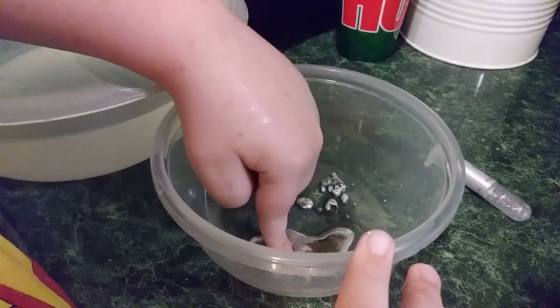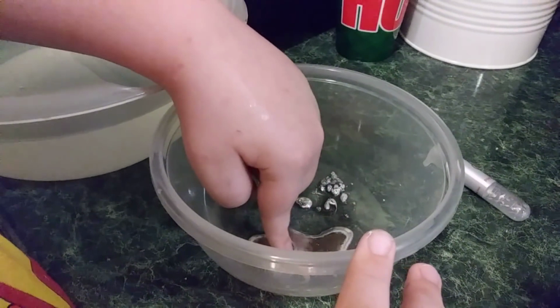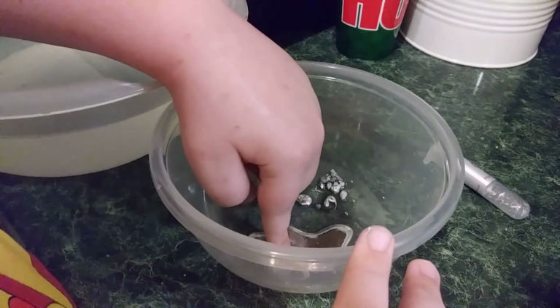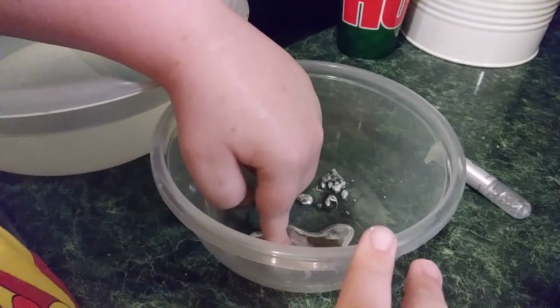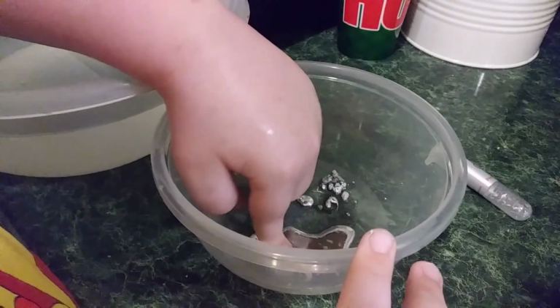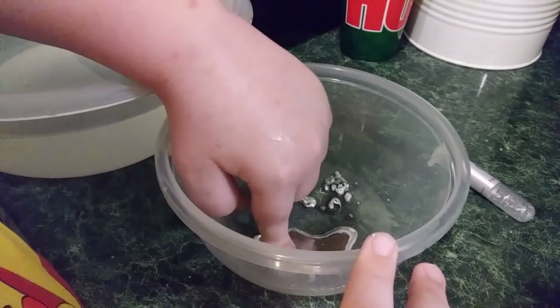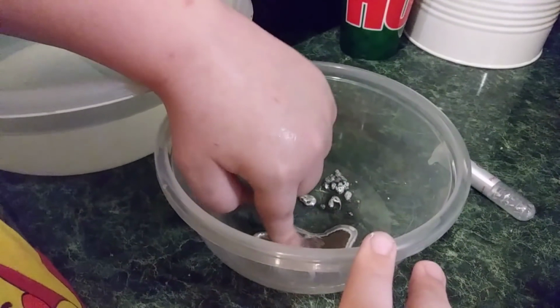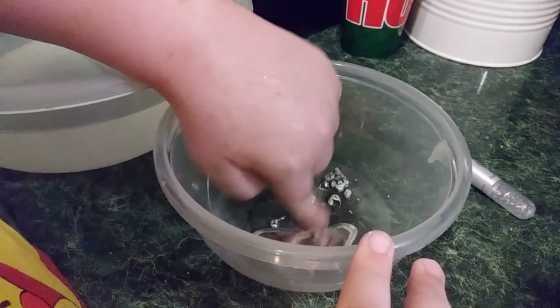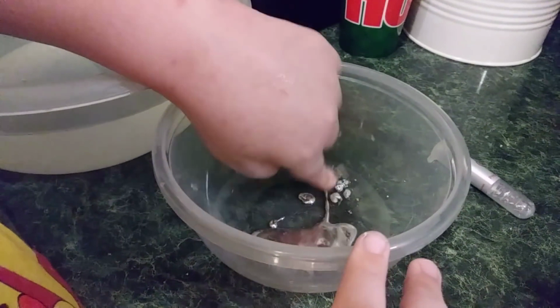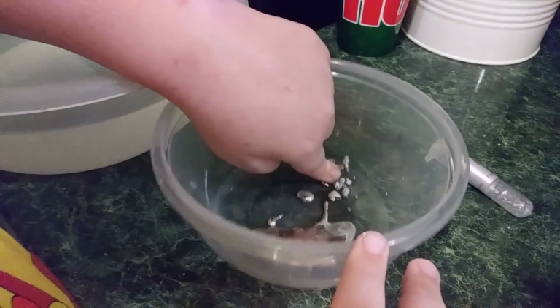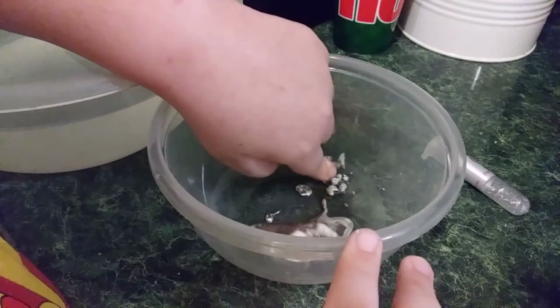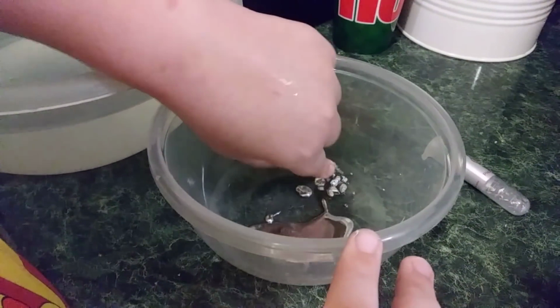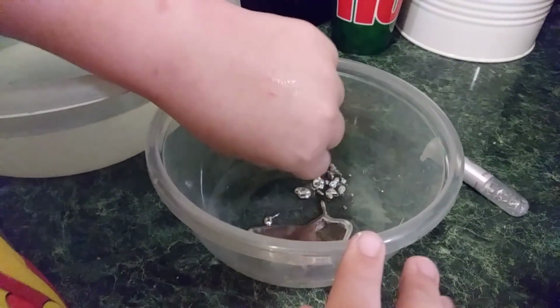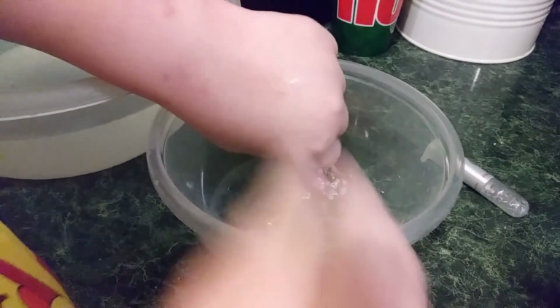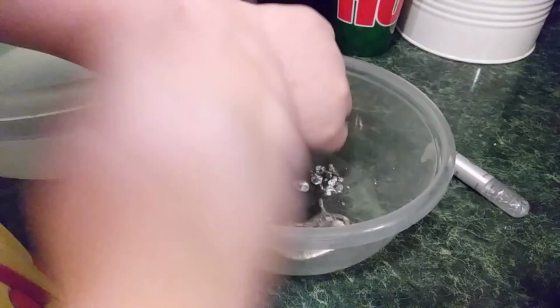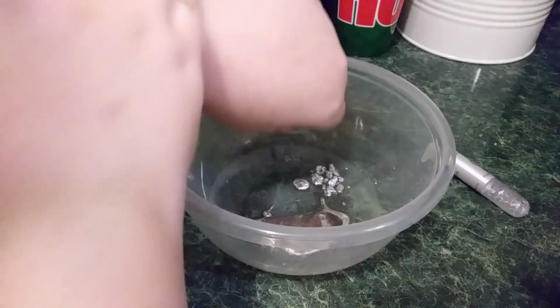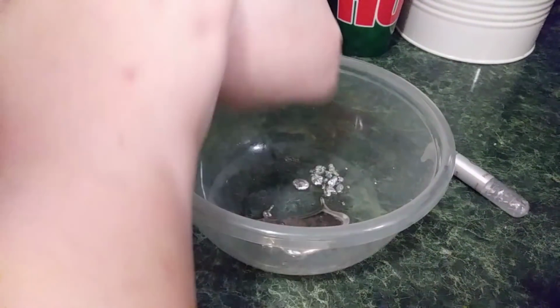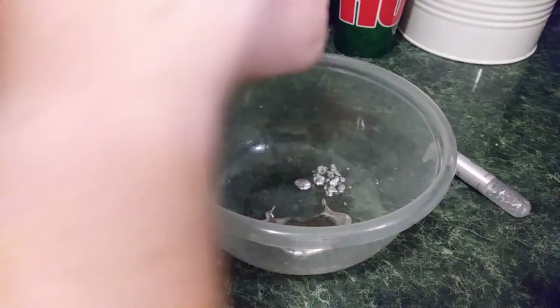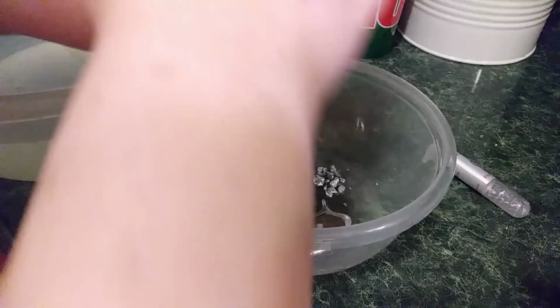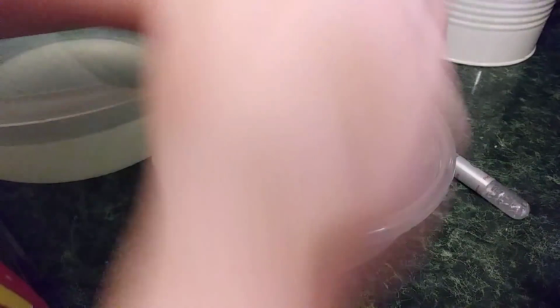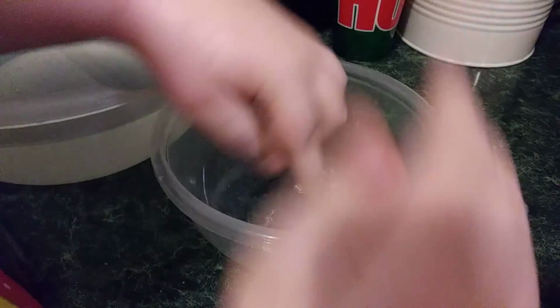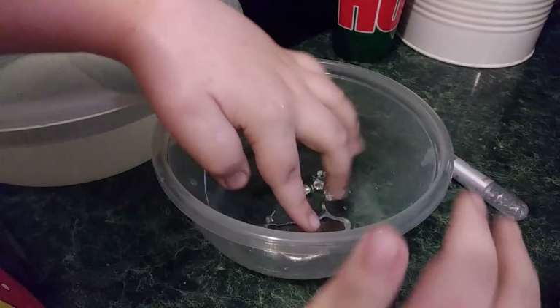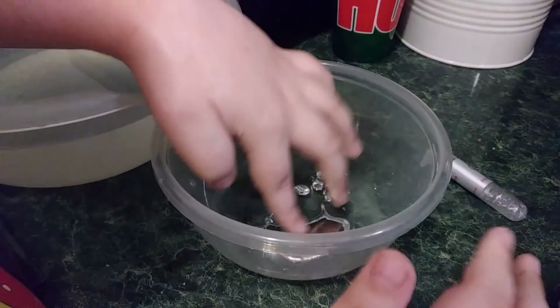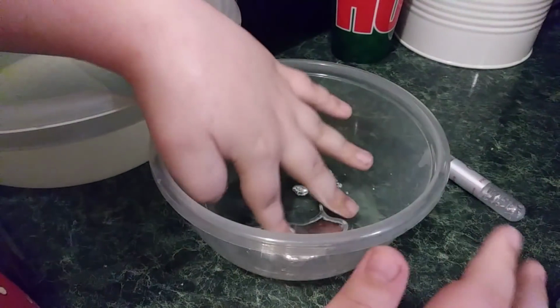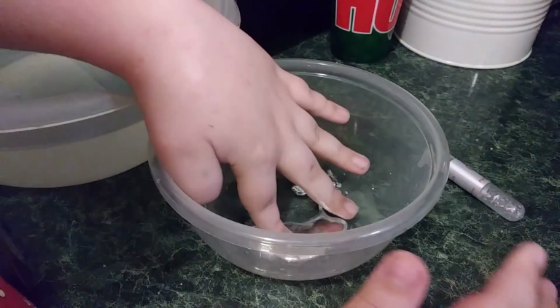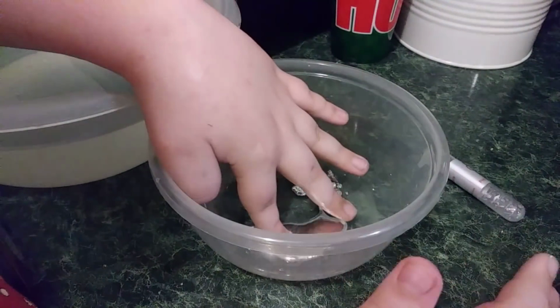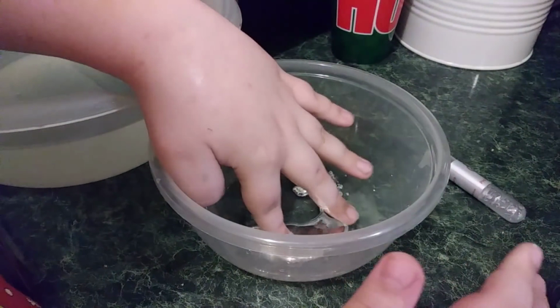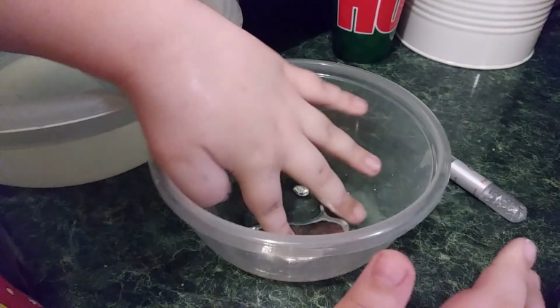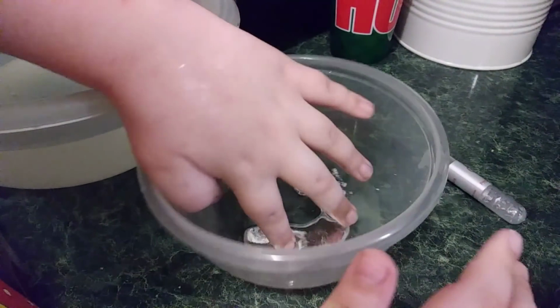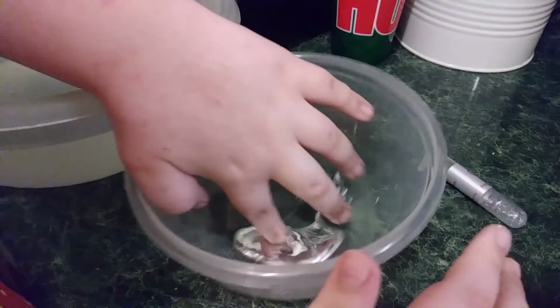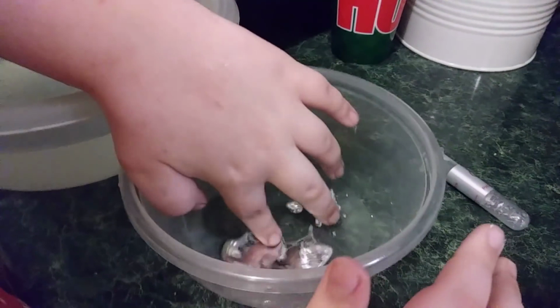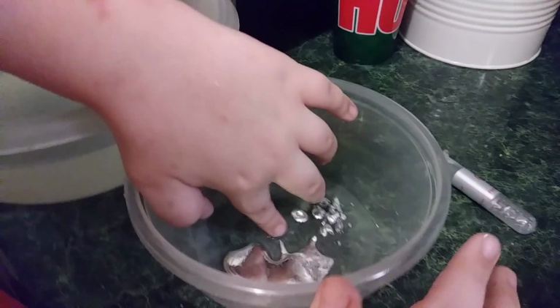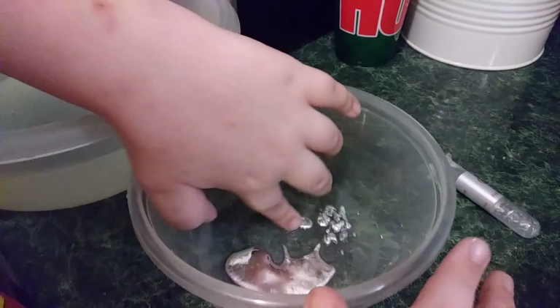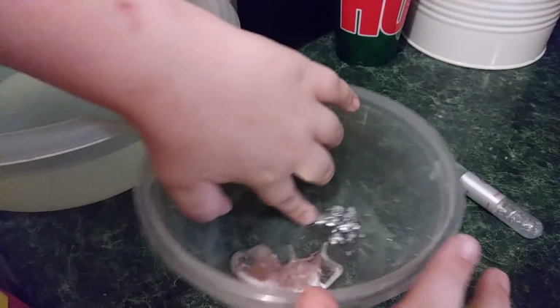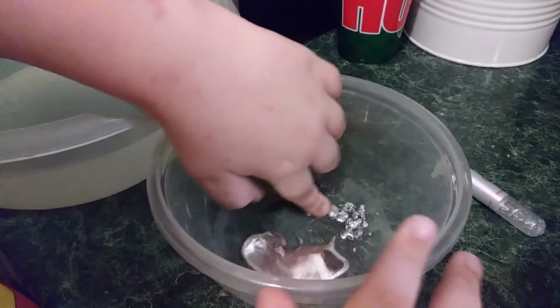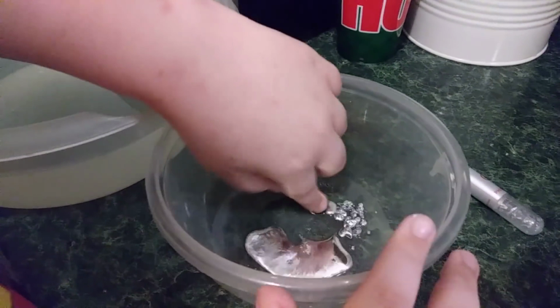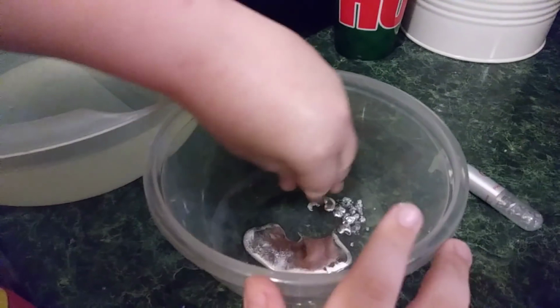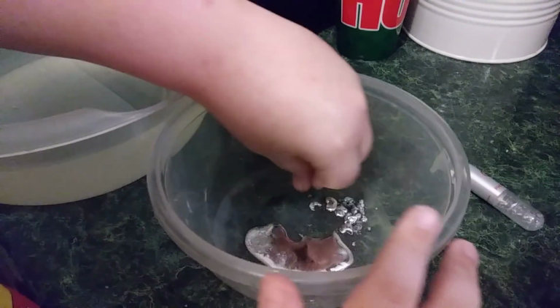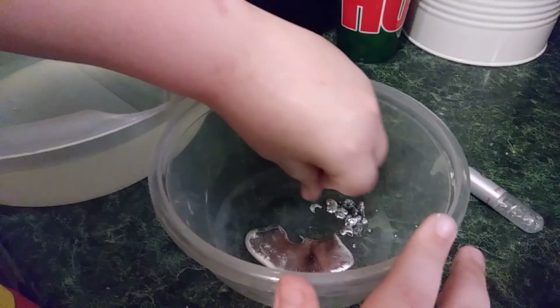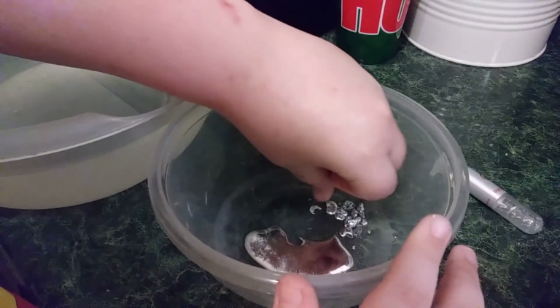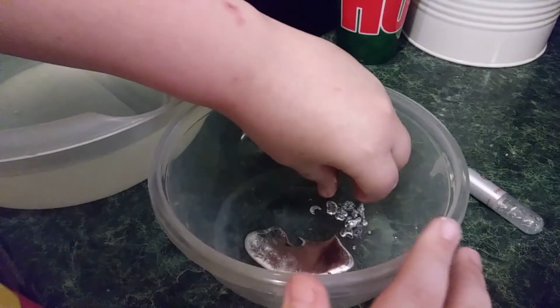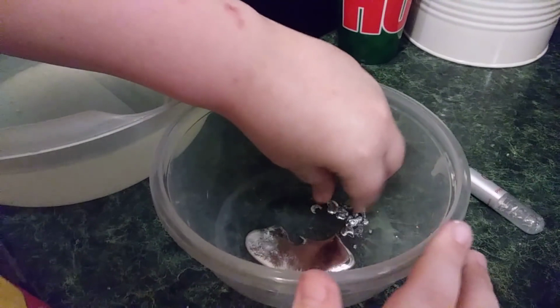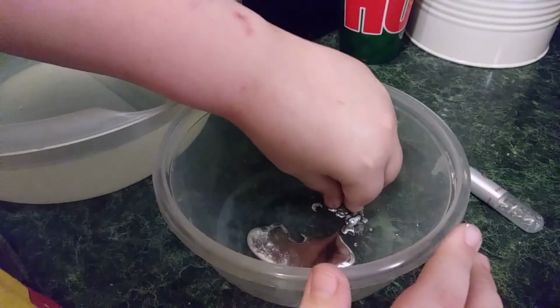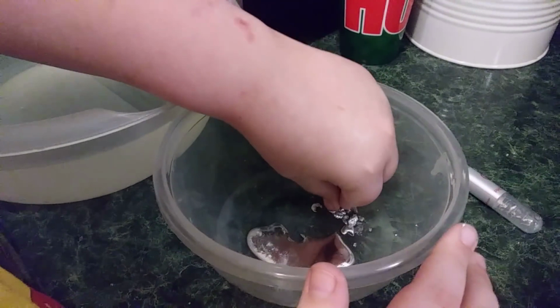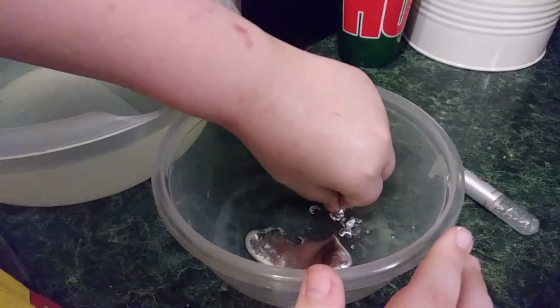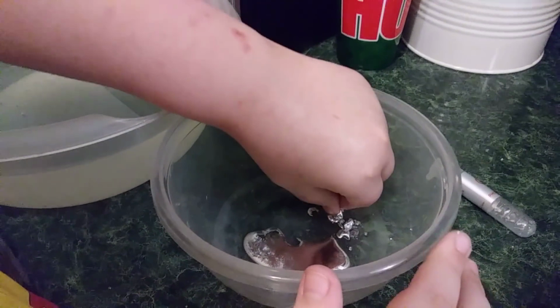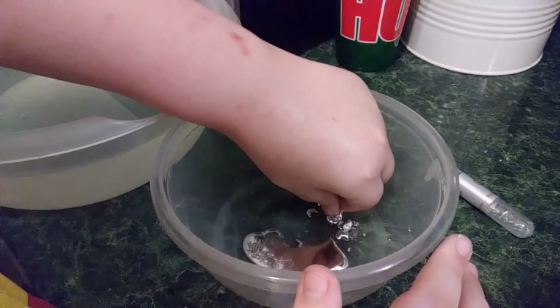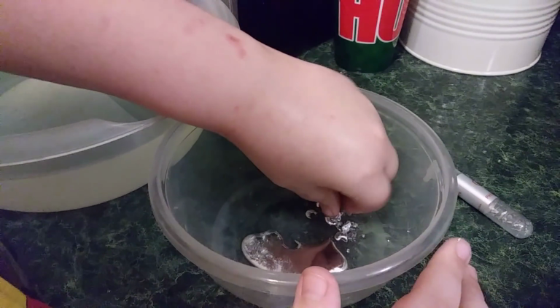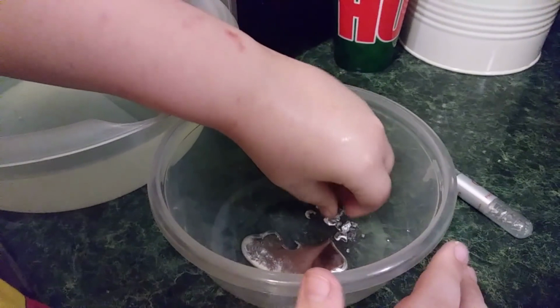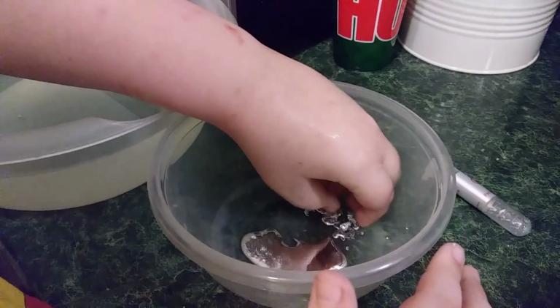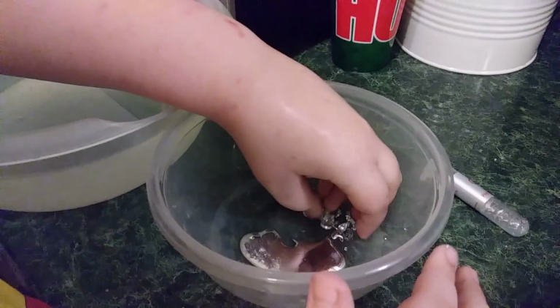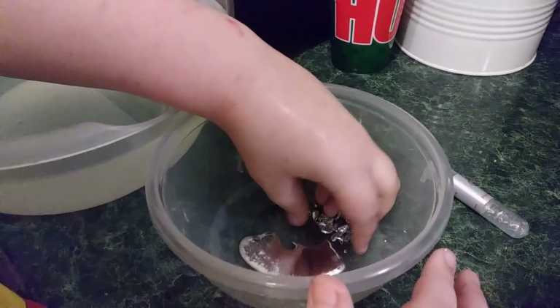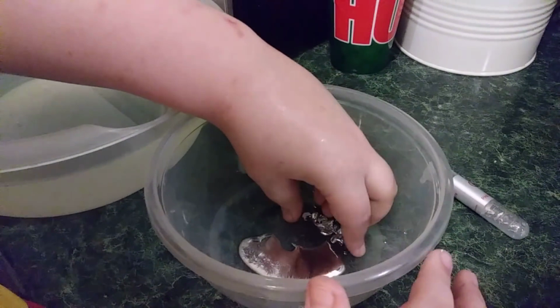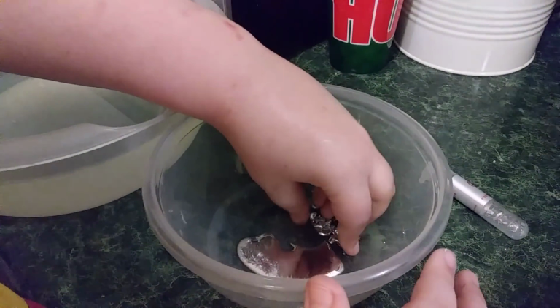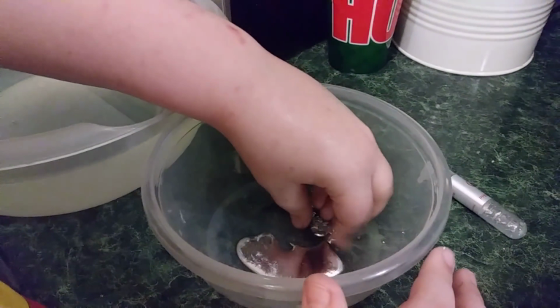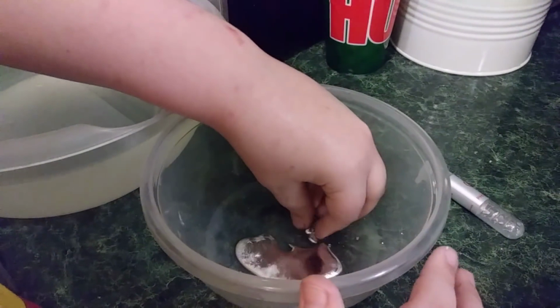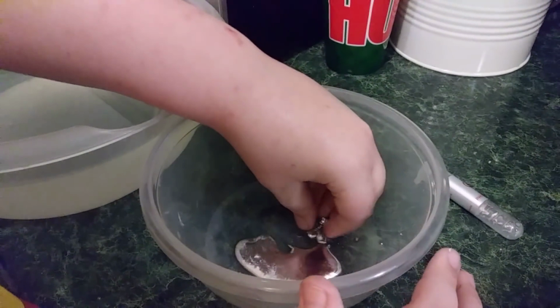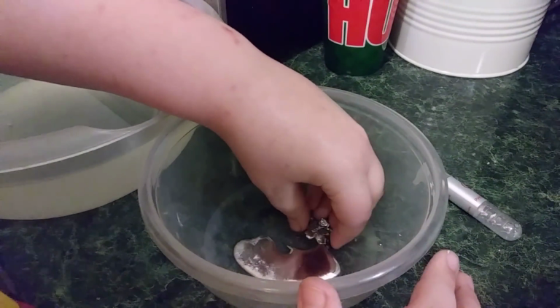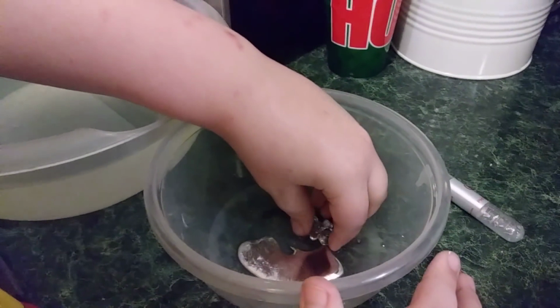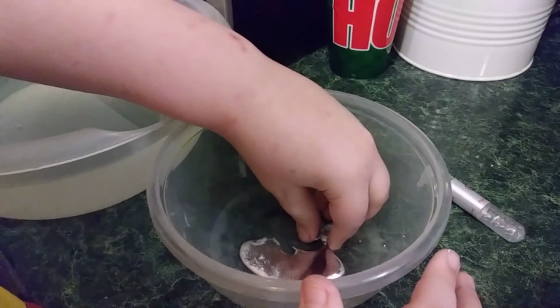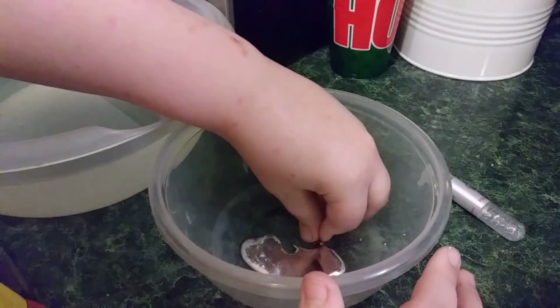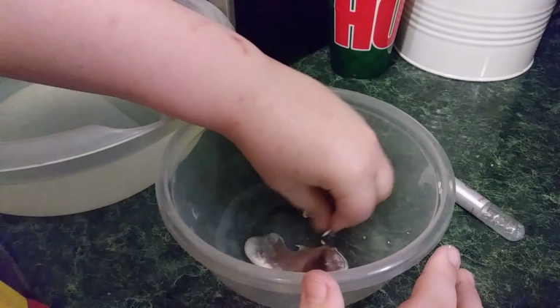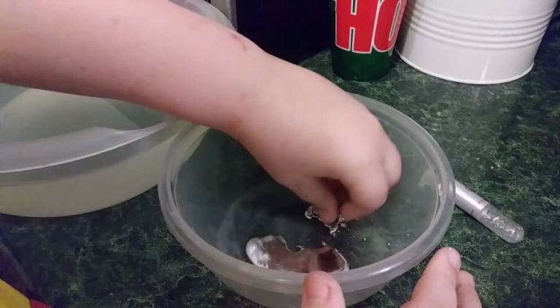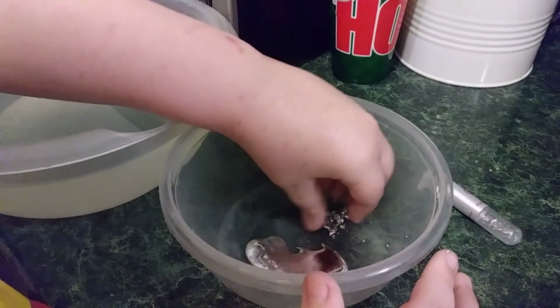This stuff feels like rubber. It dries up fast — it was all liquid just a few minutes ago.